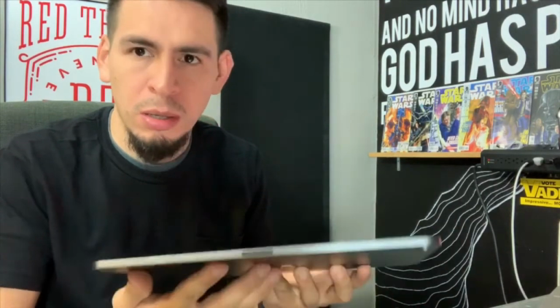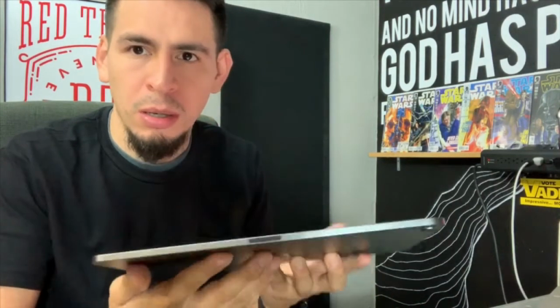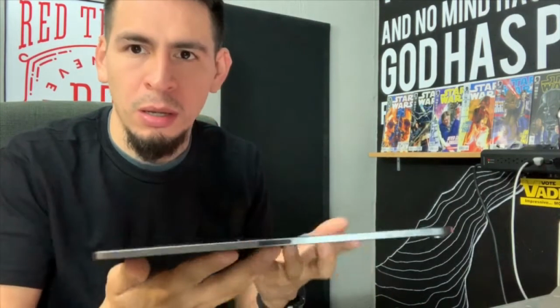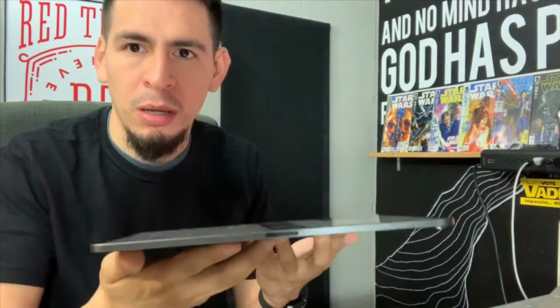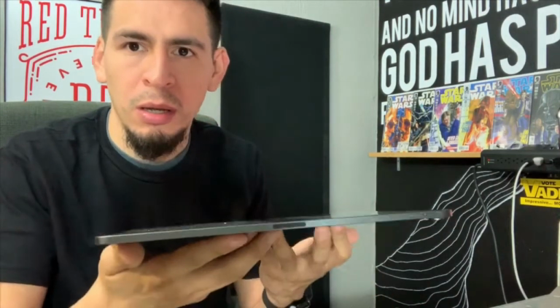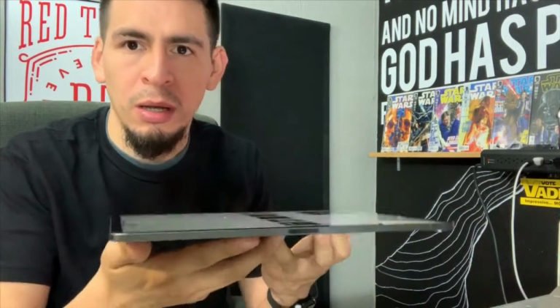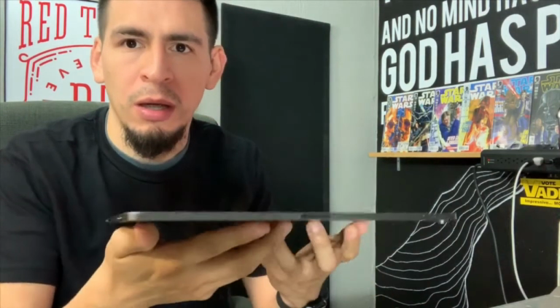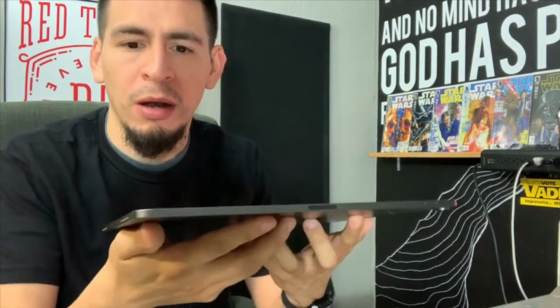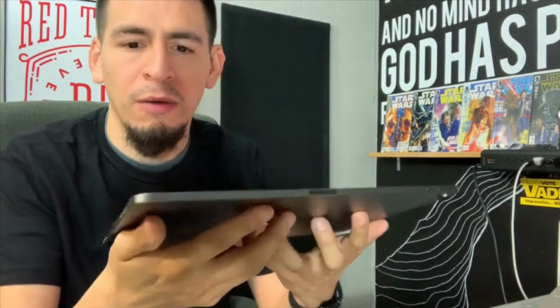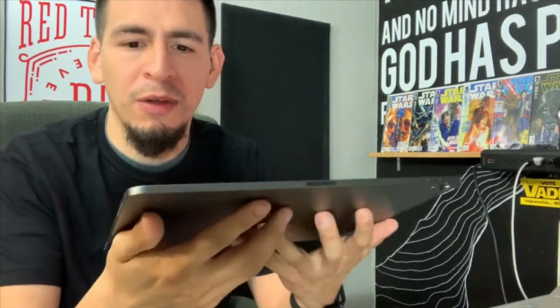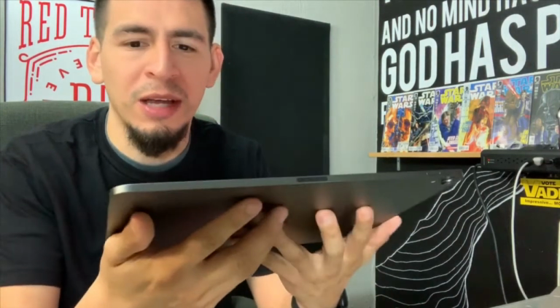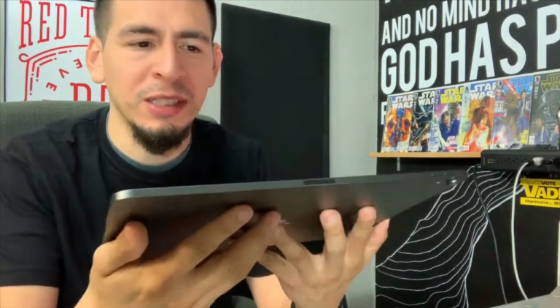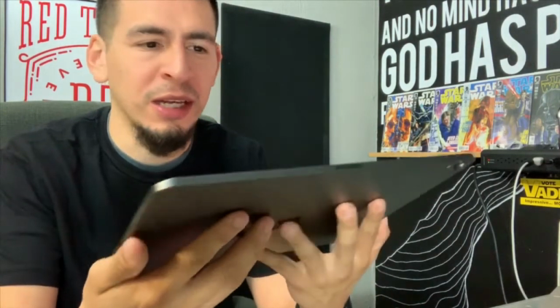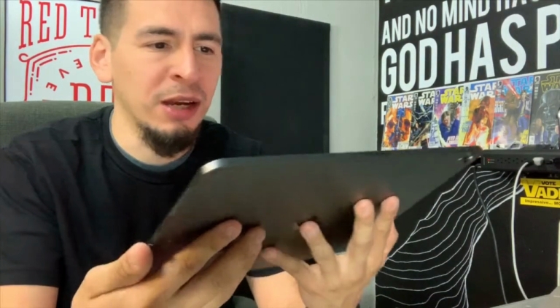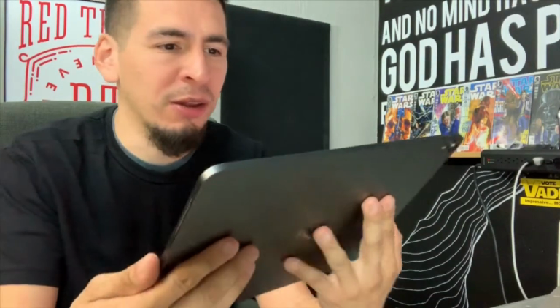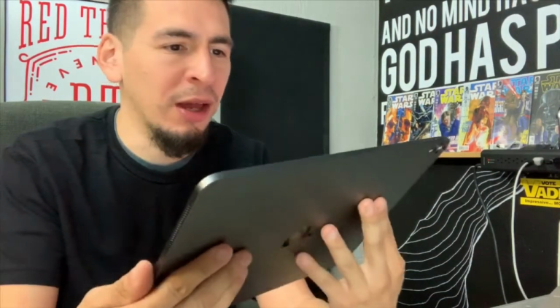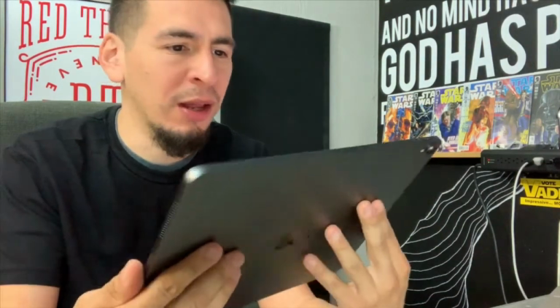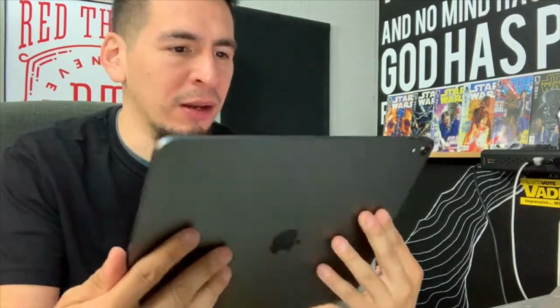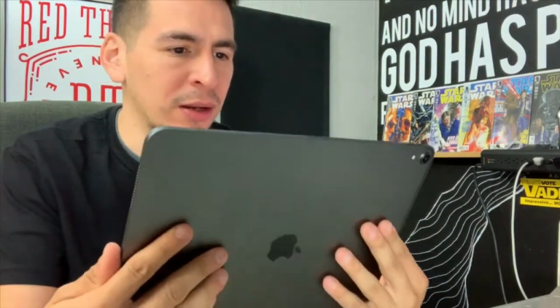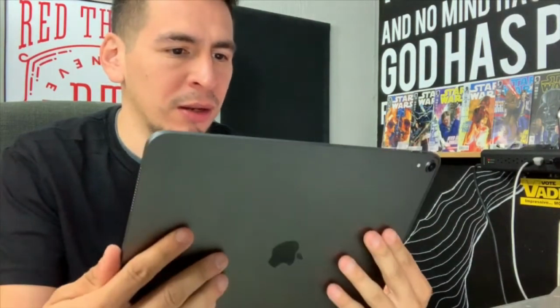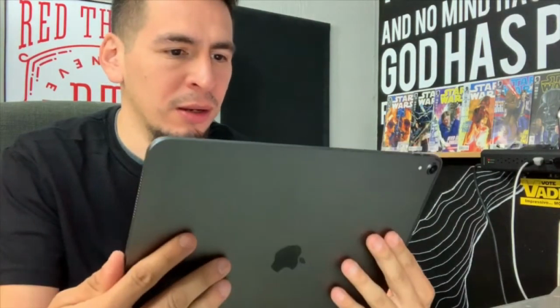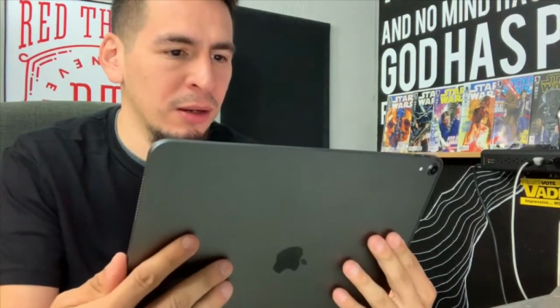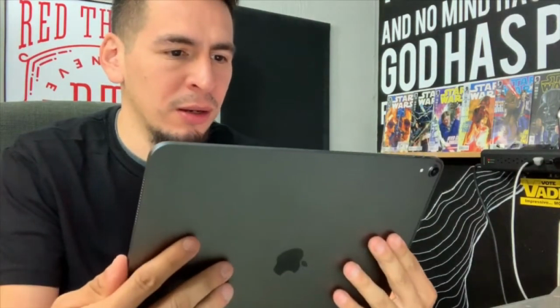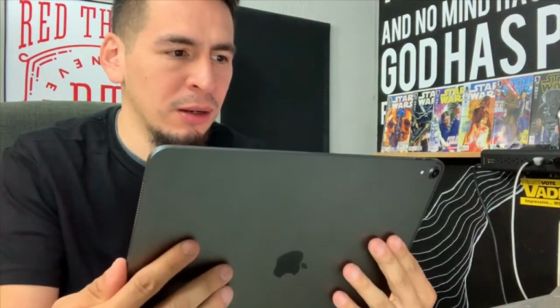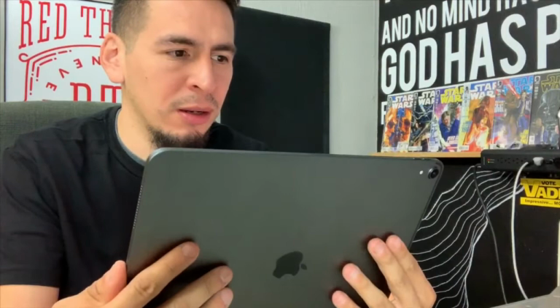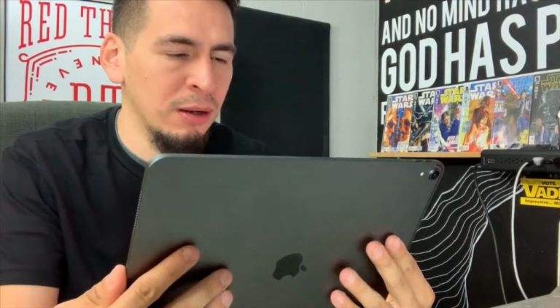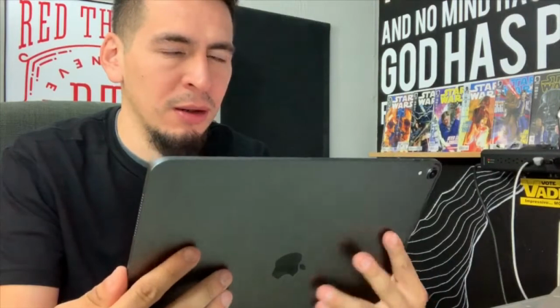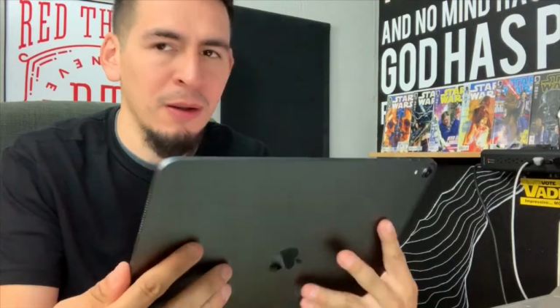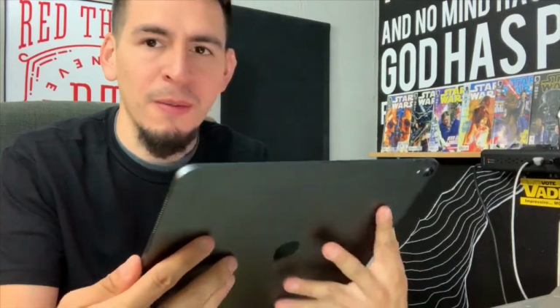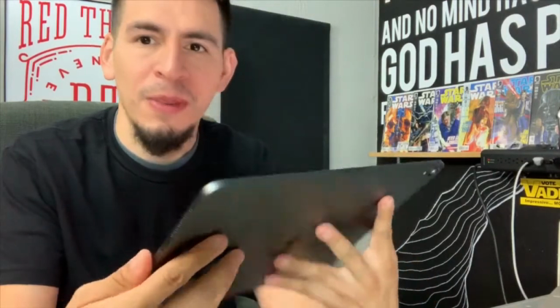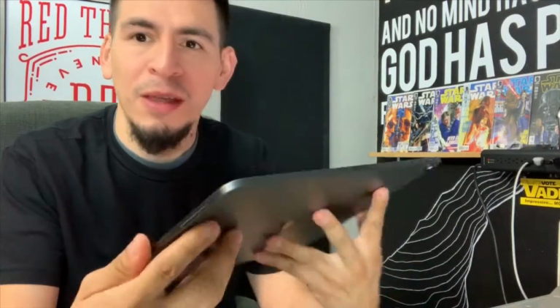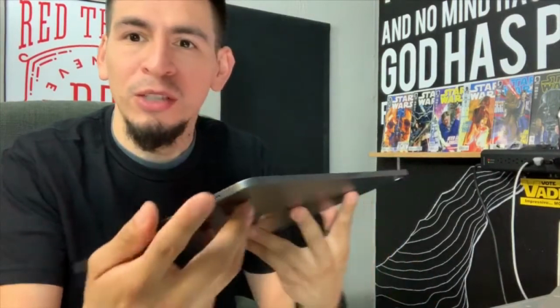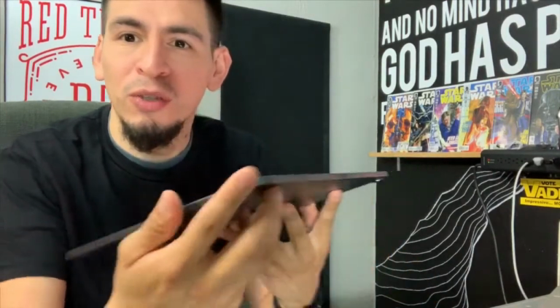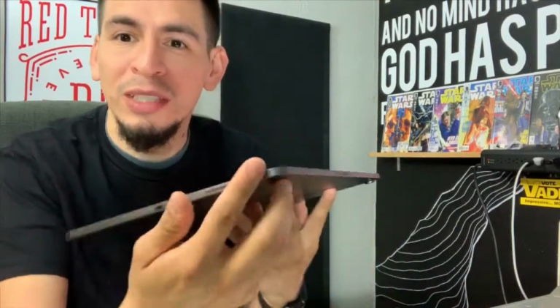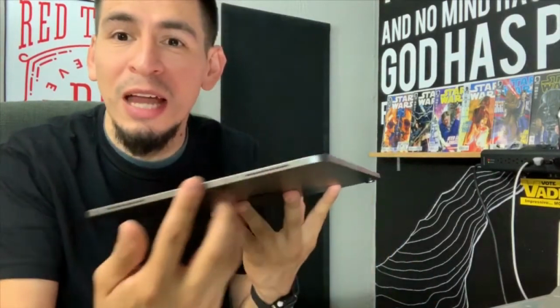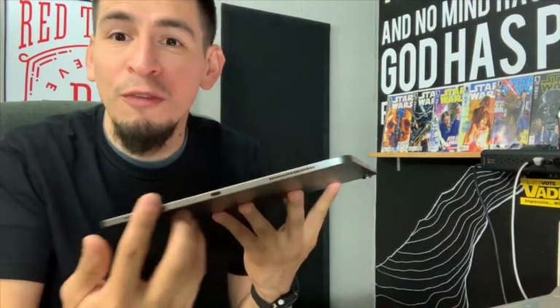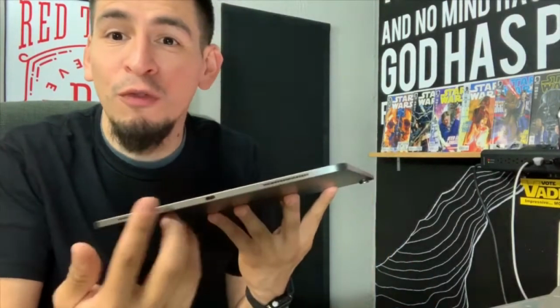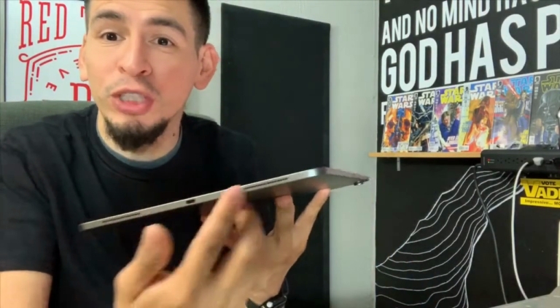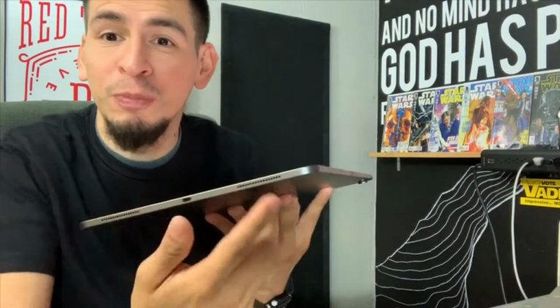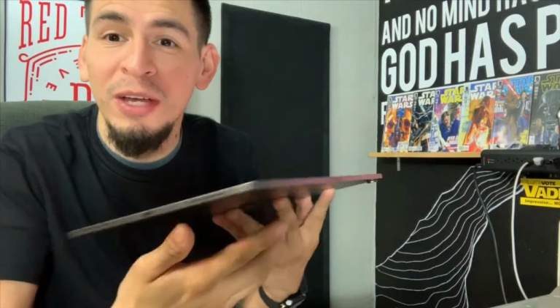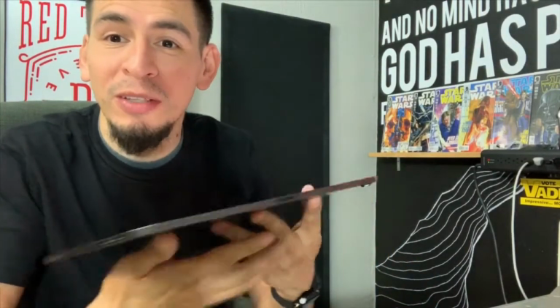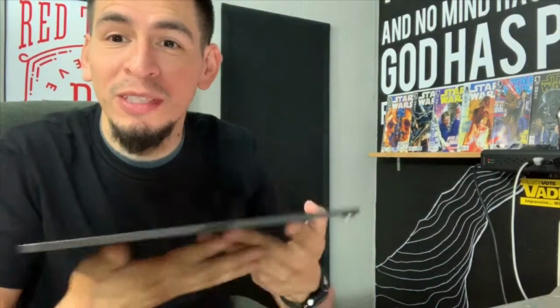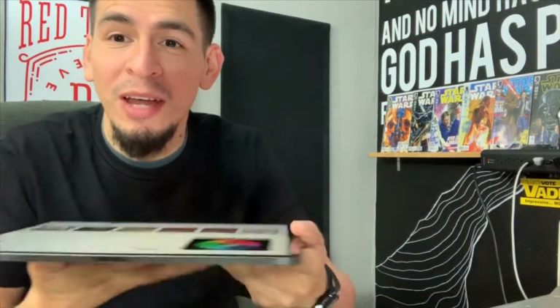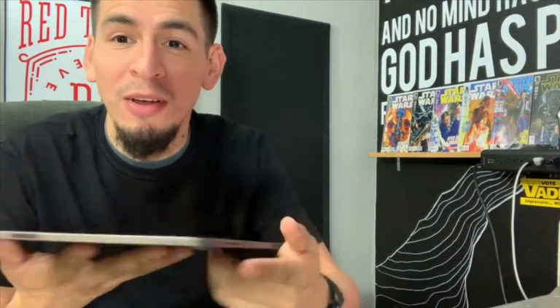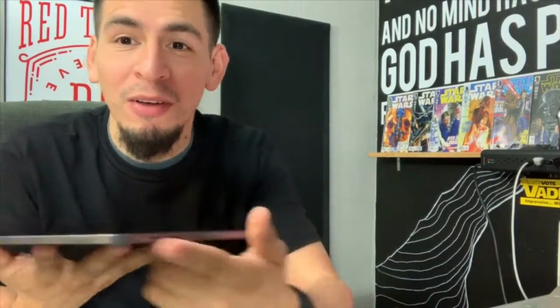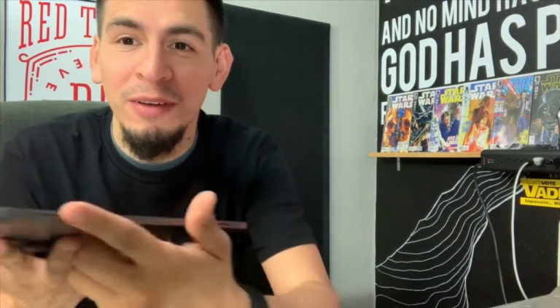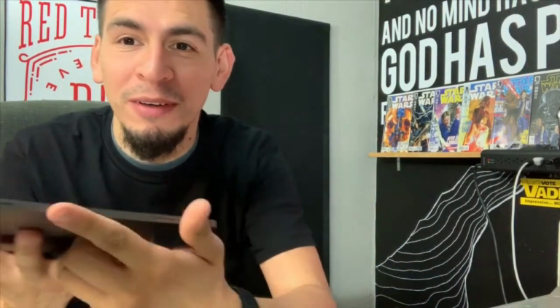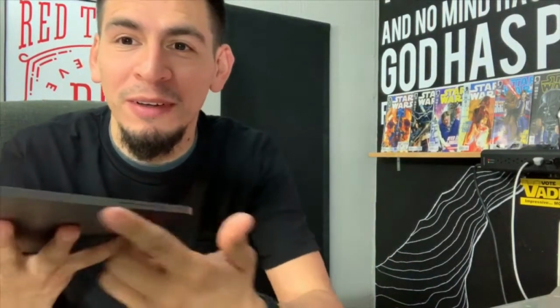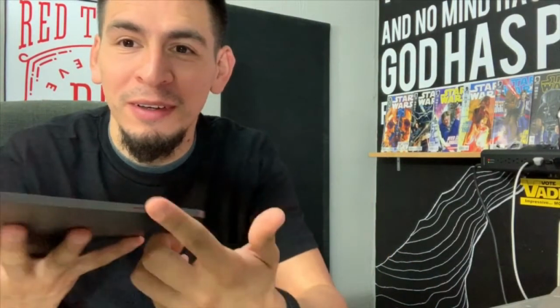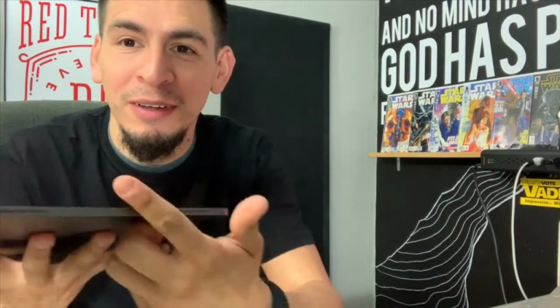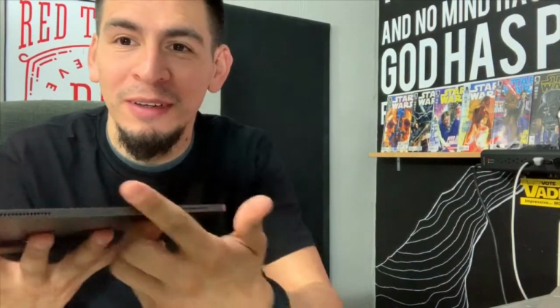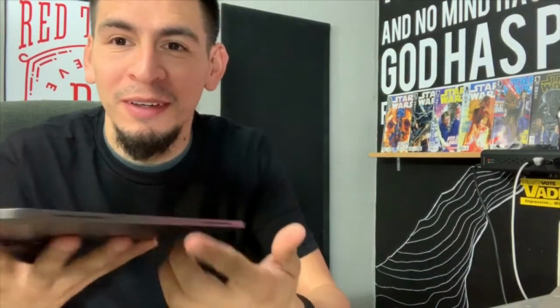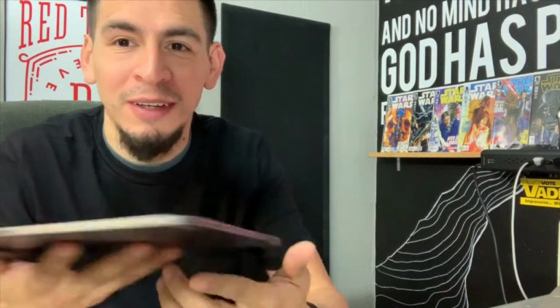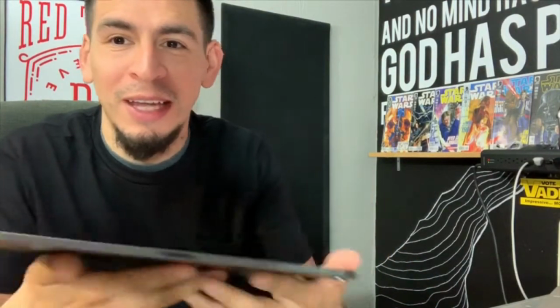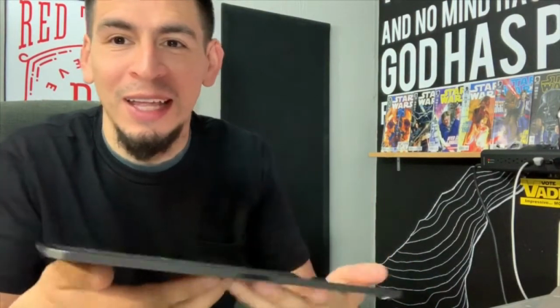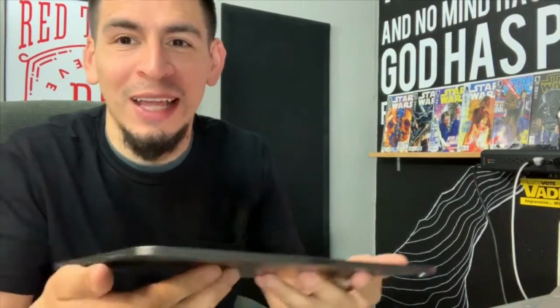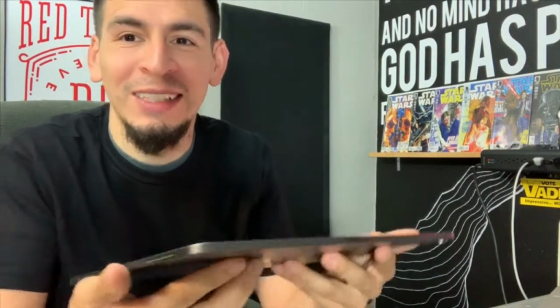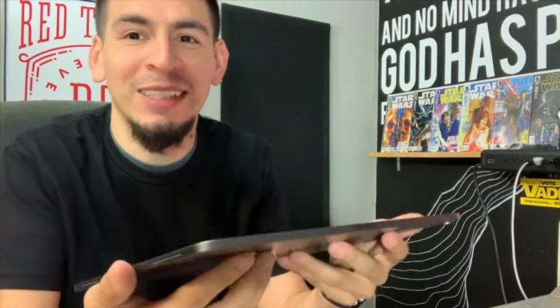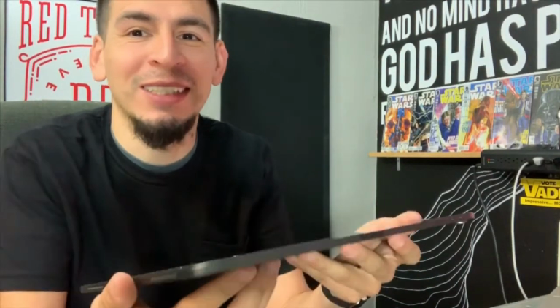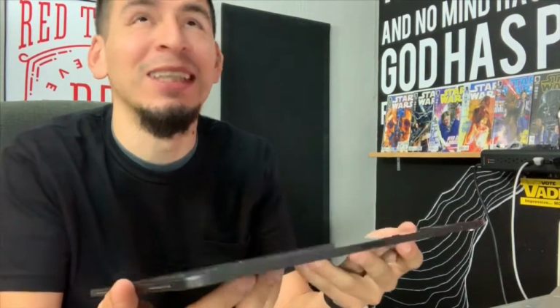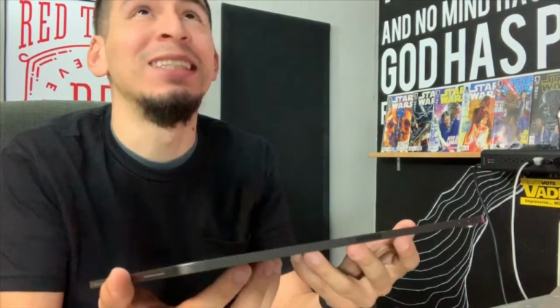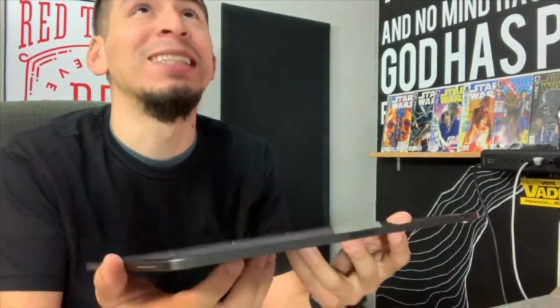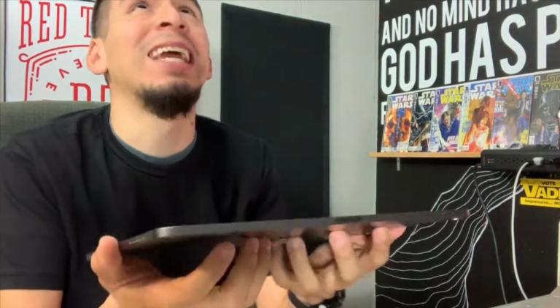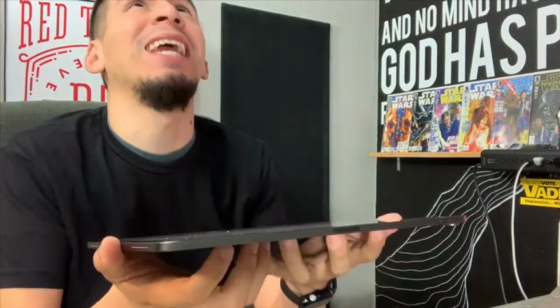It's got four speakers now — that's just insane.